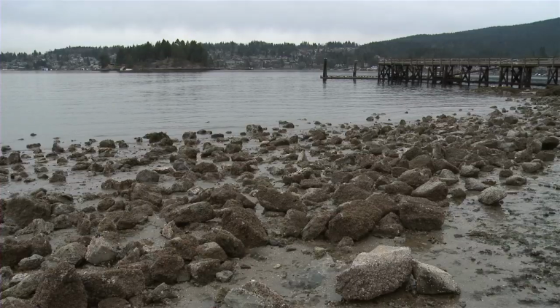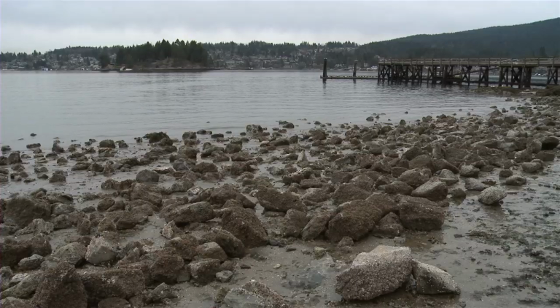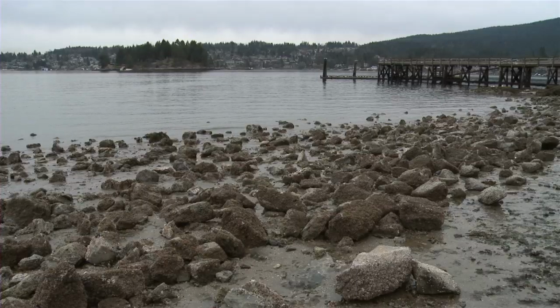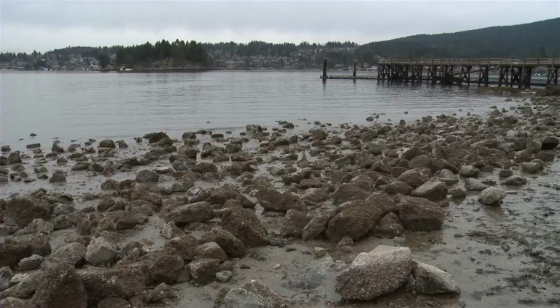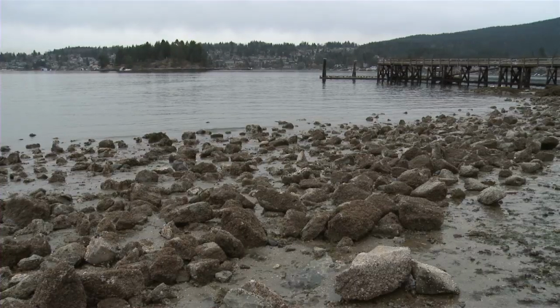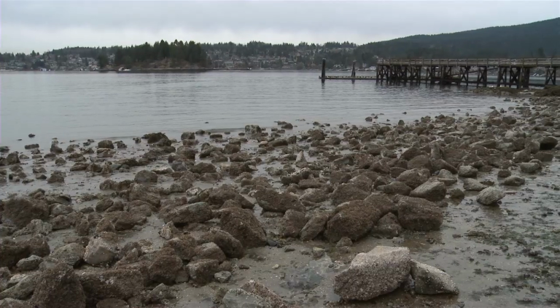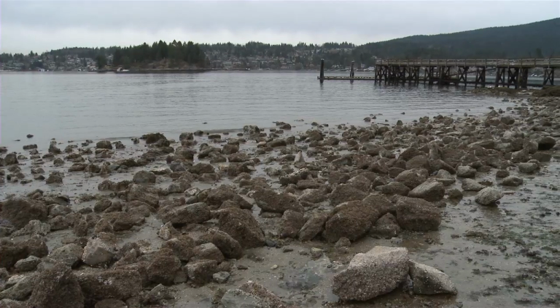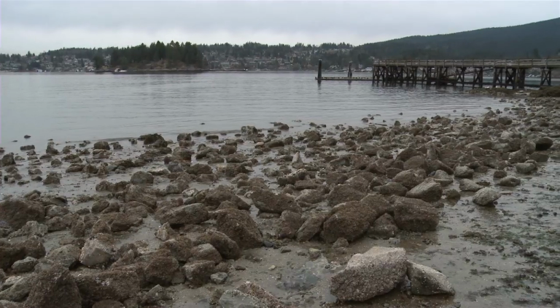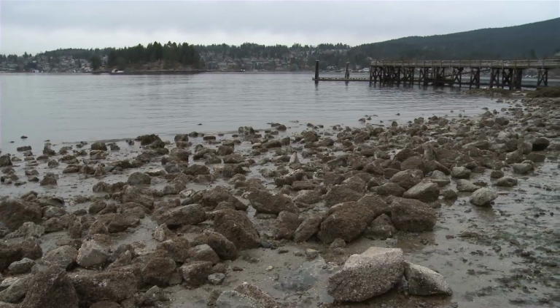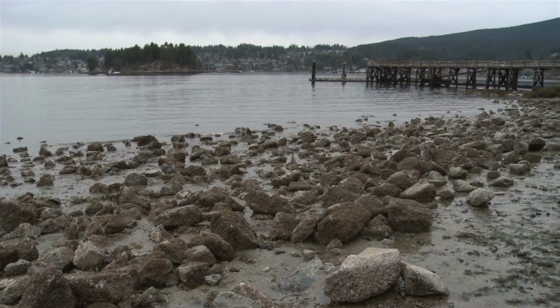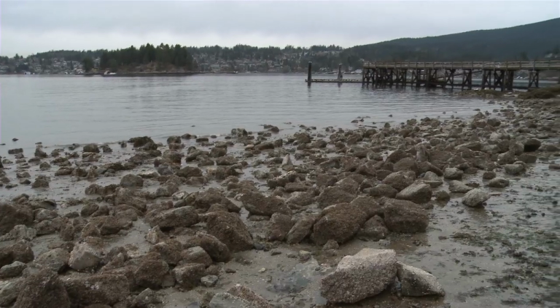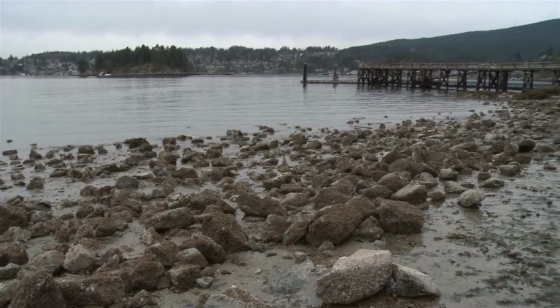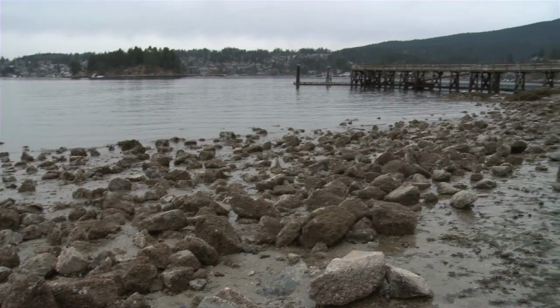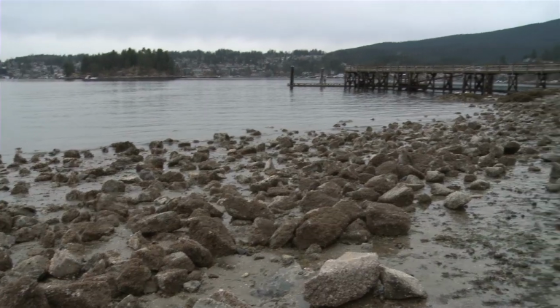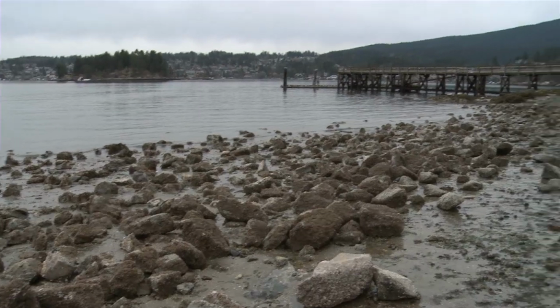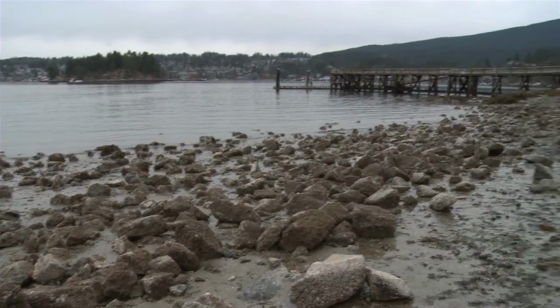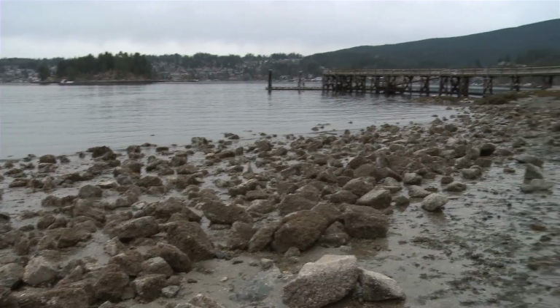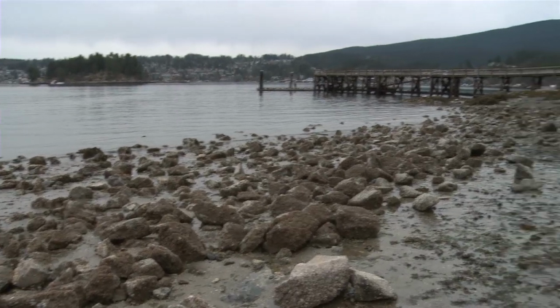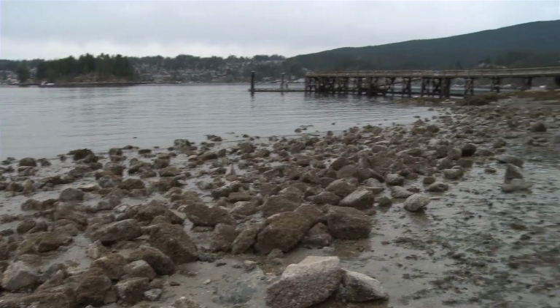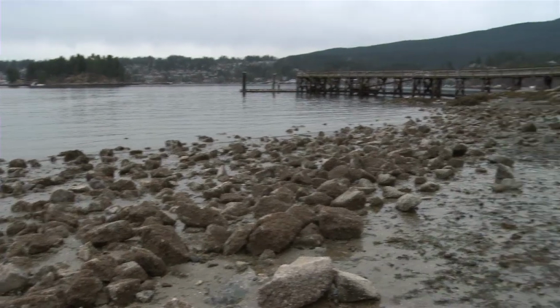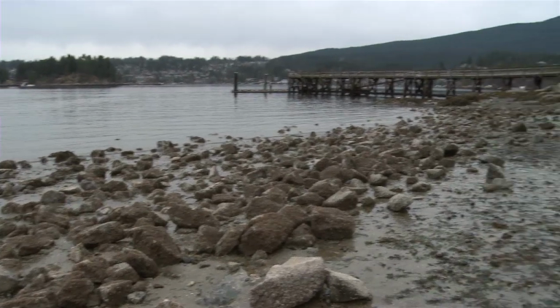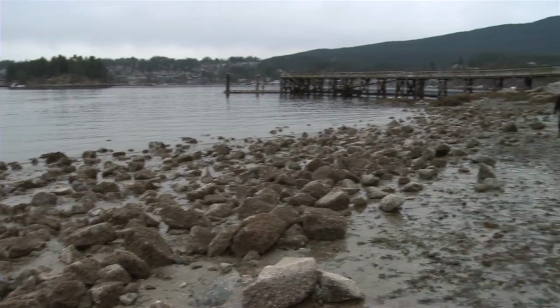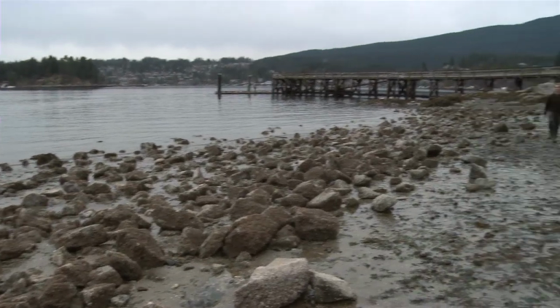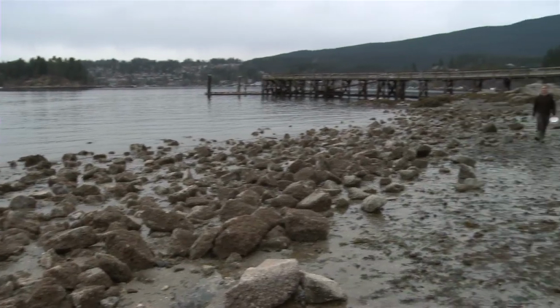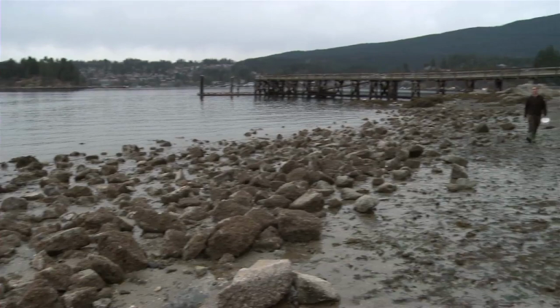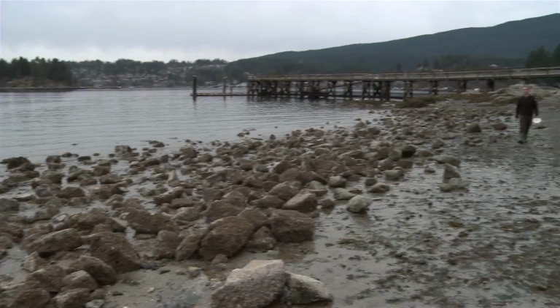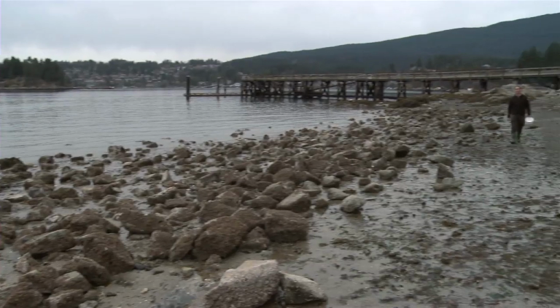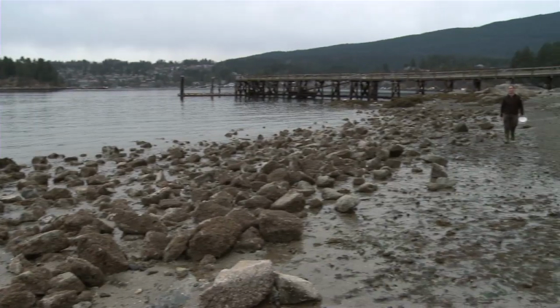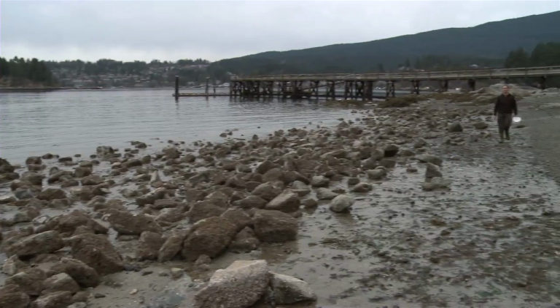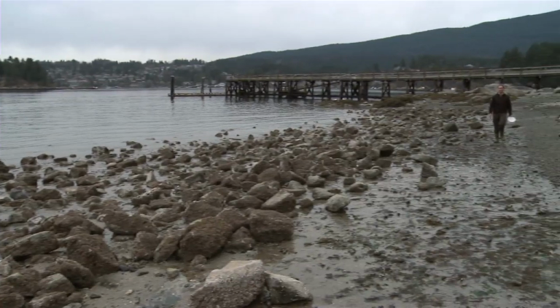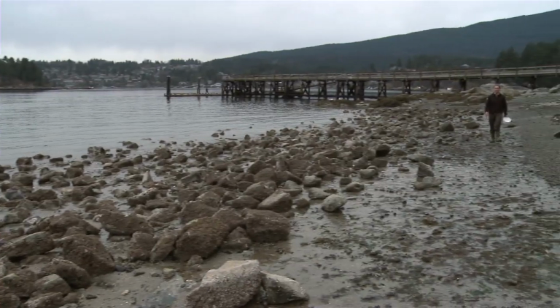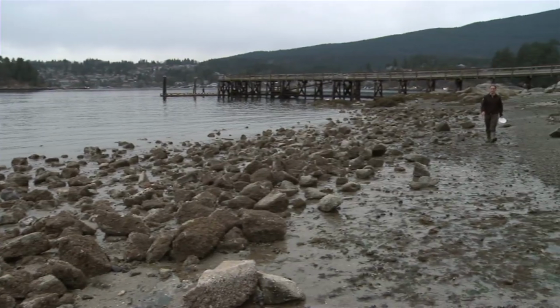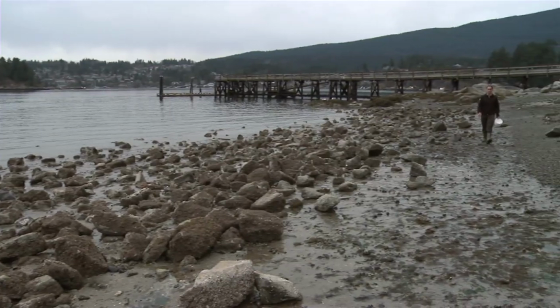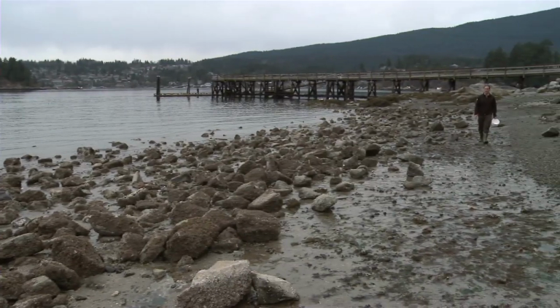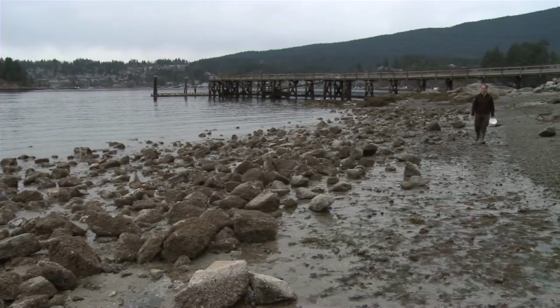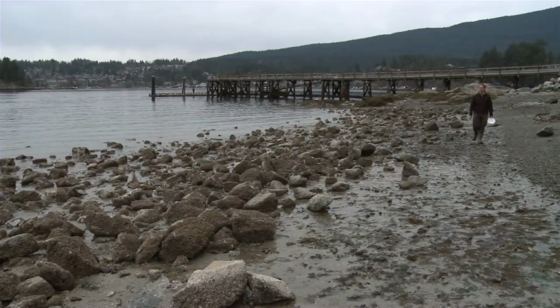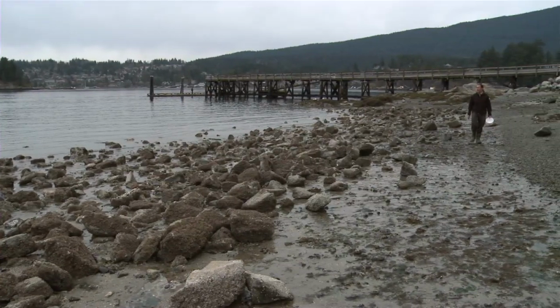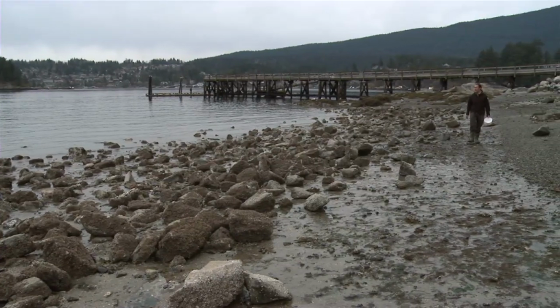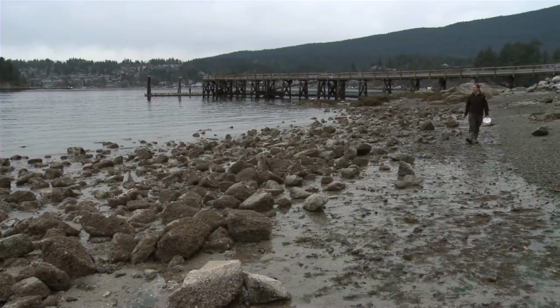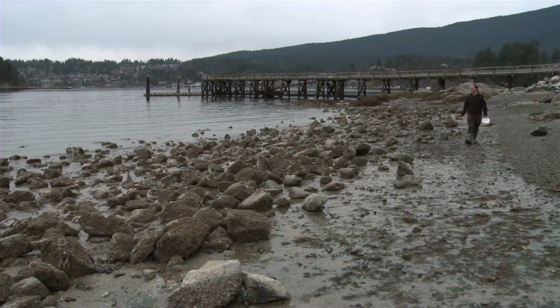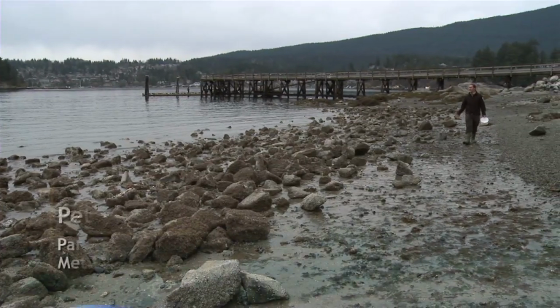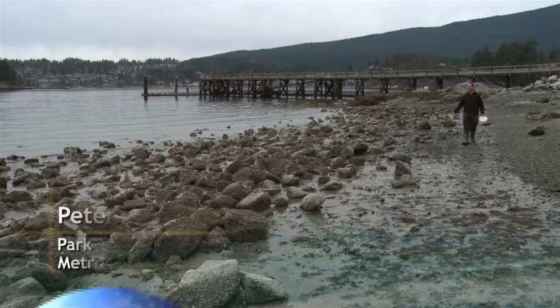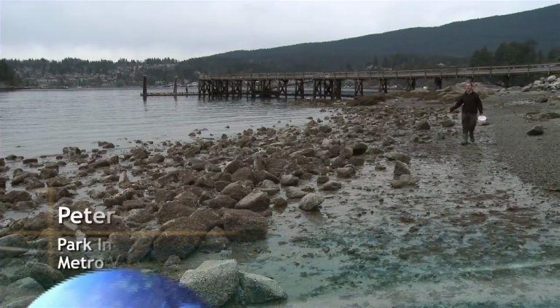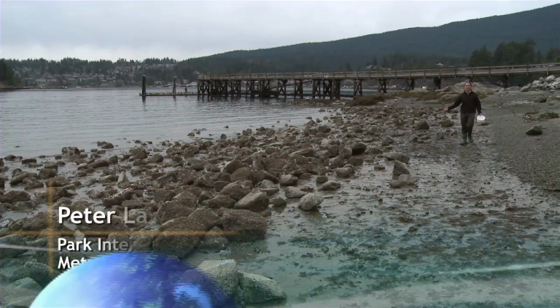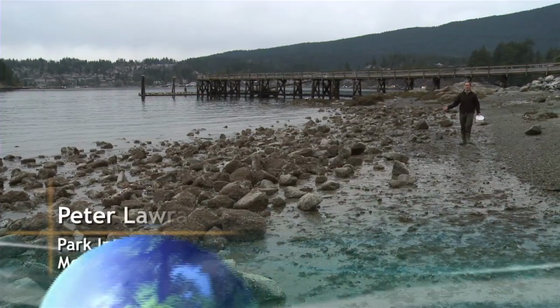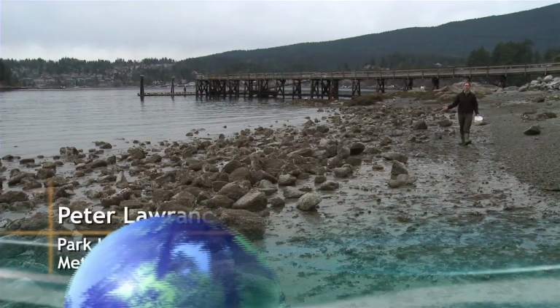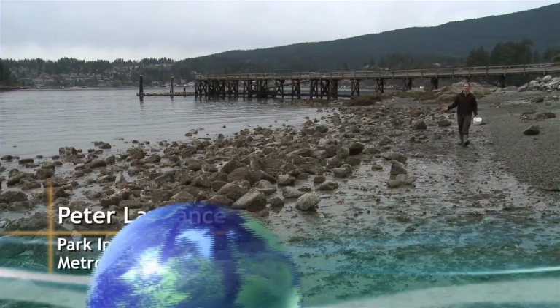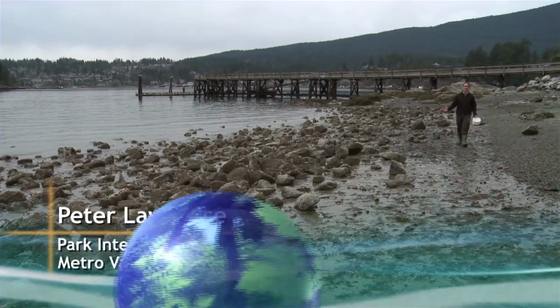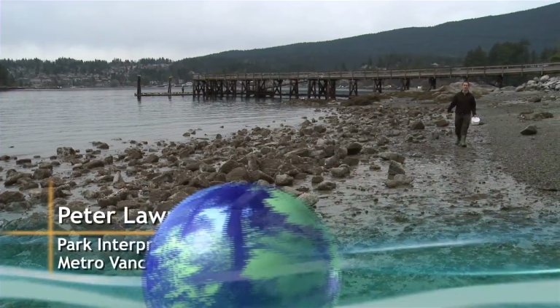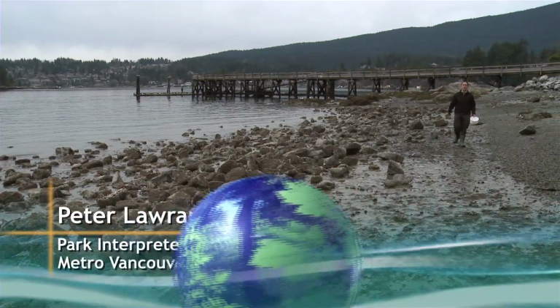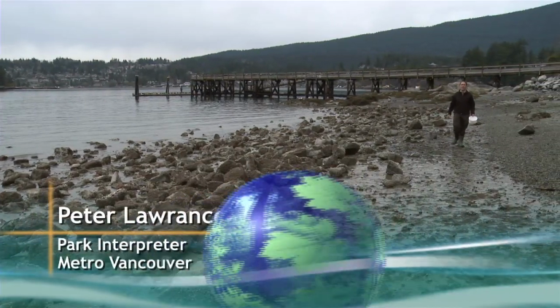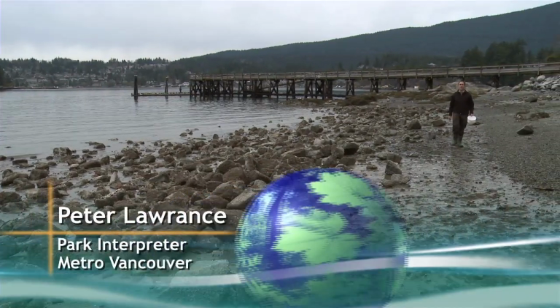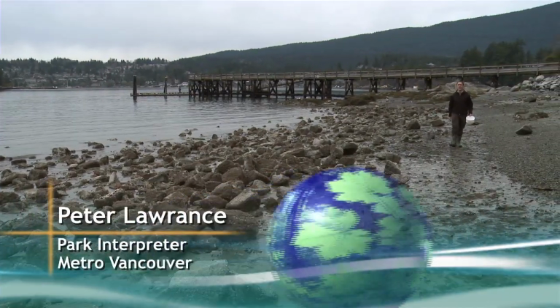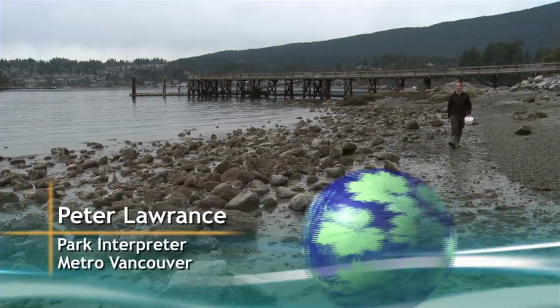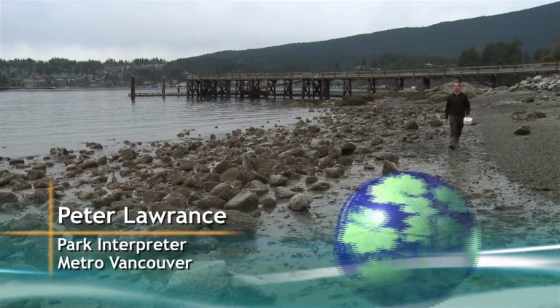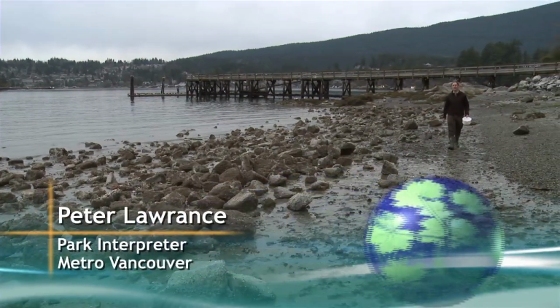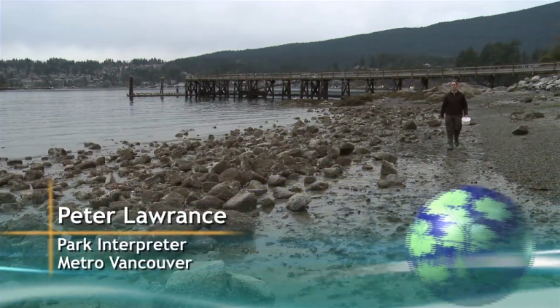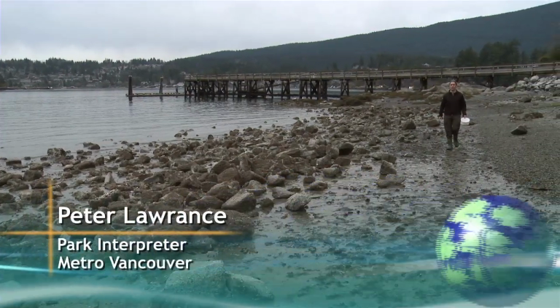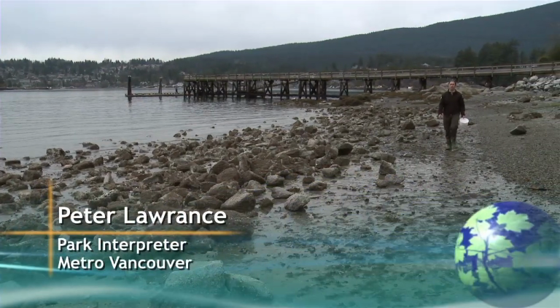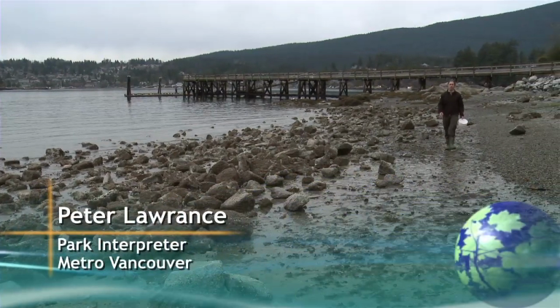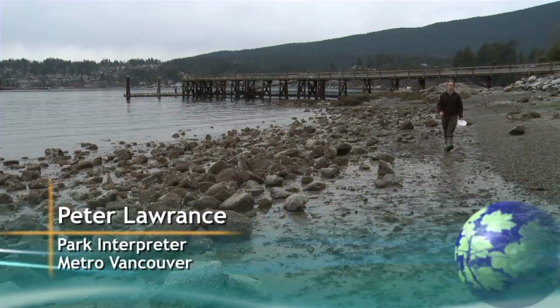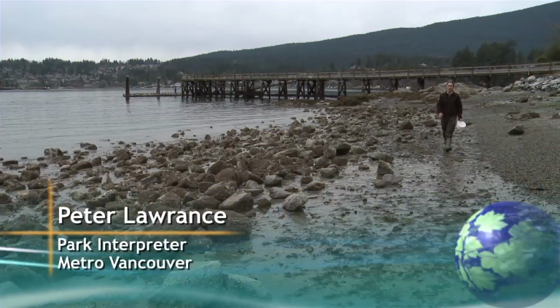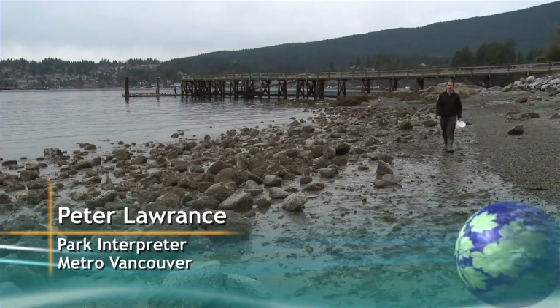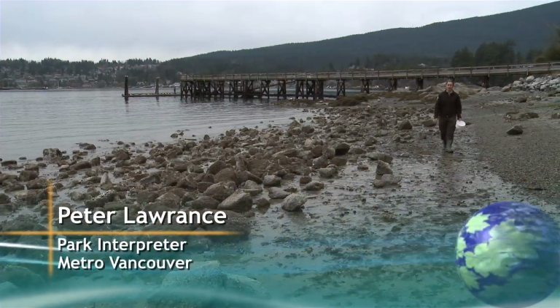Hi, I'm Peter Lawrence, park interpreter for Metro Vancouver. Today I'm at the seashore at Belcarra Regional Park.